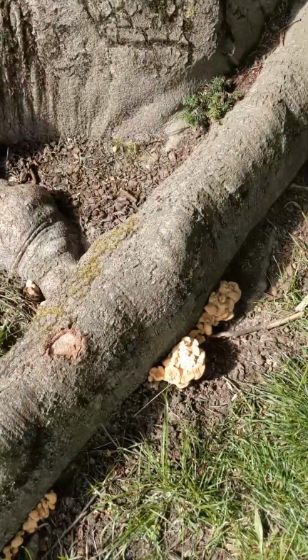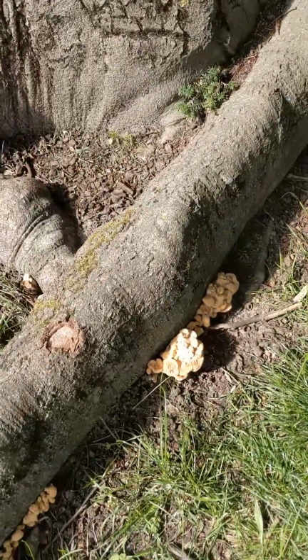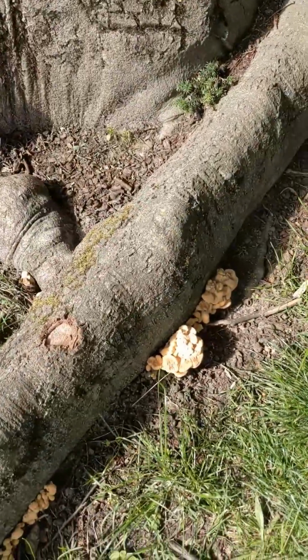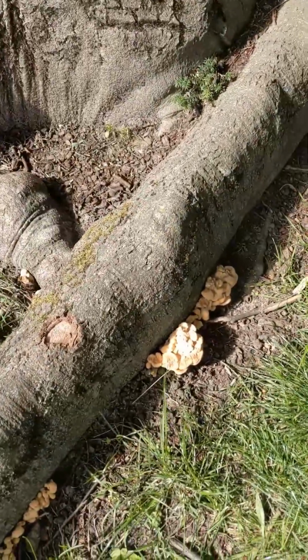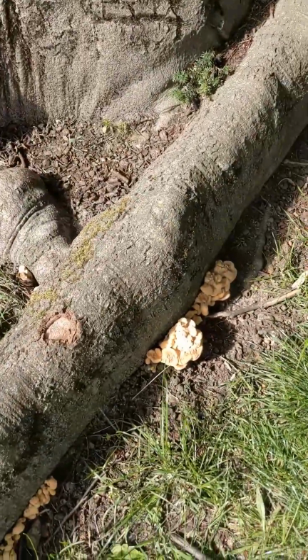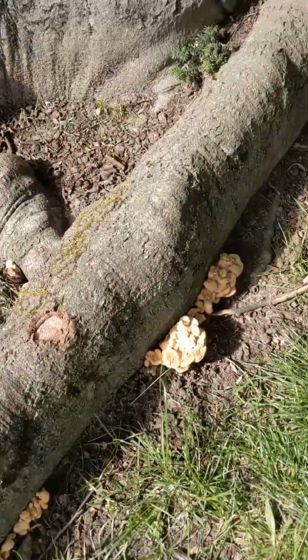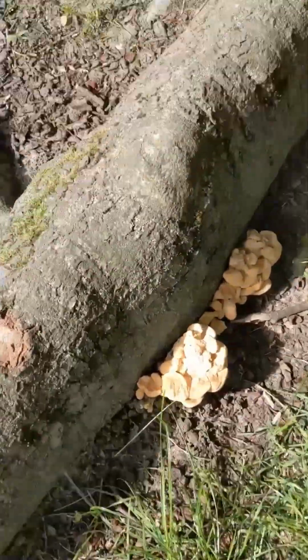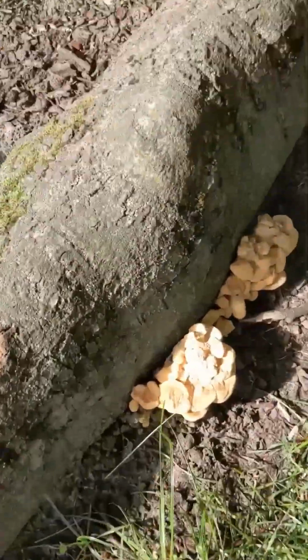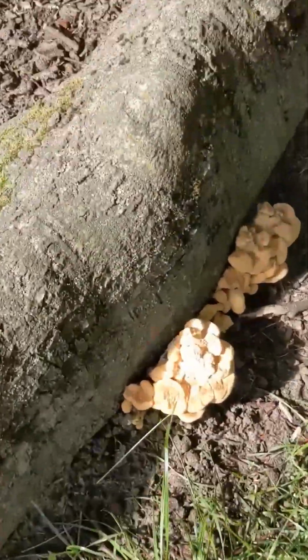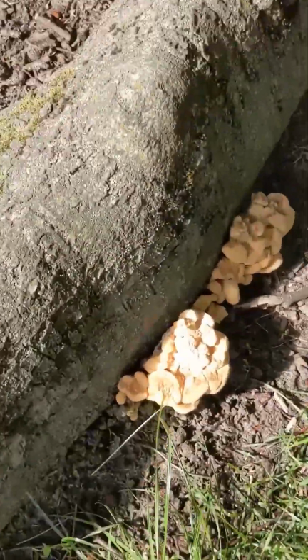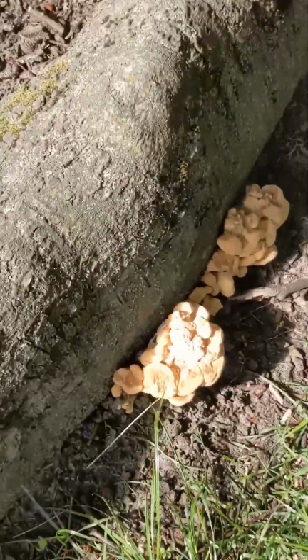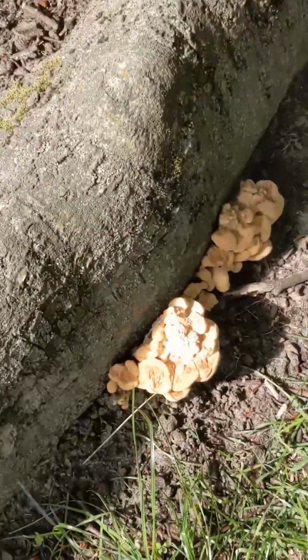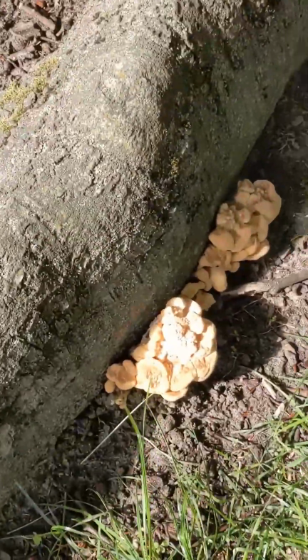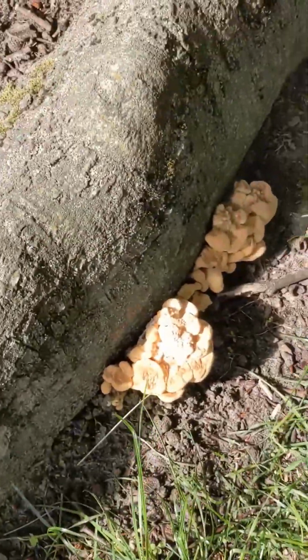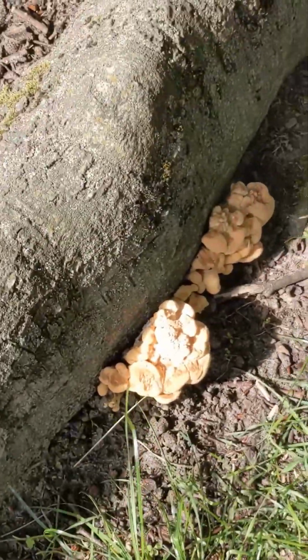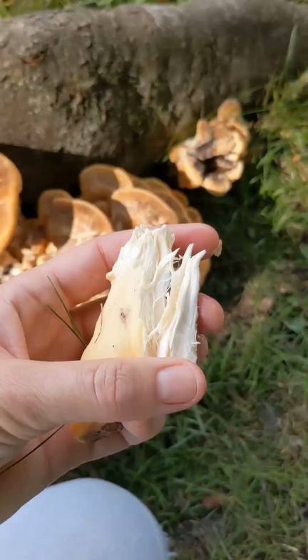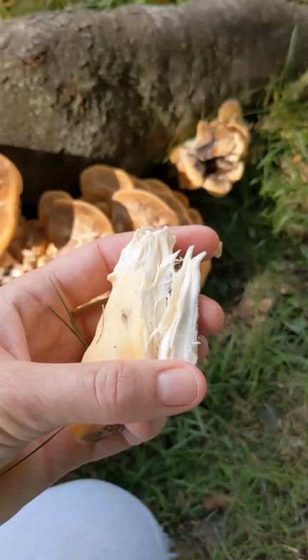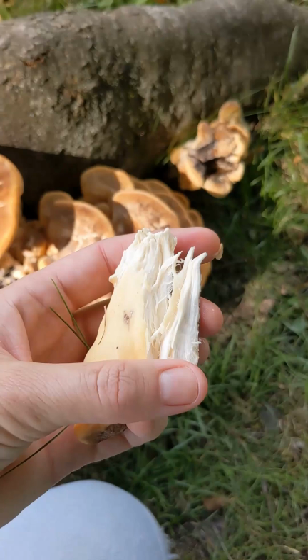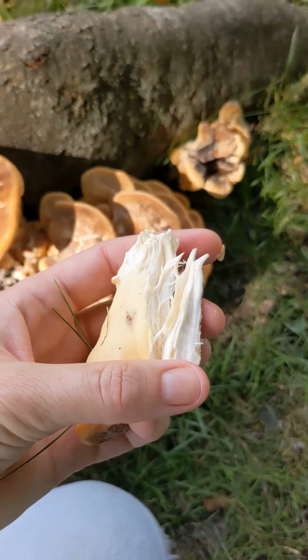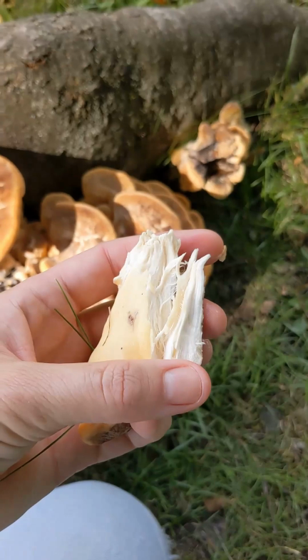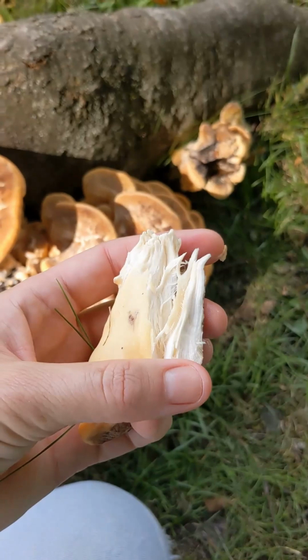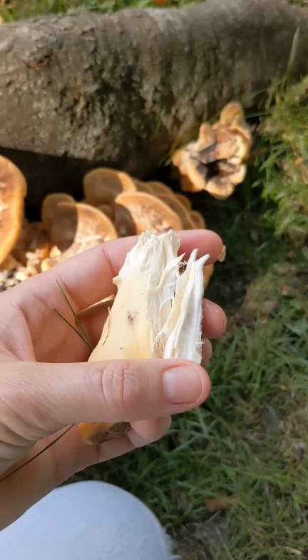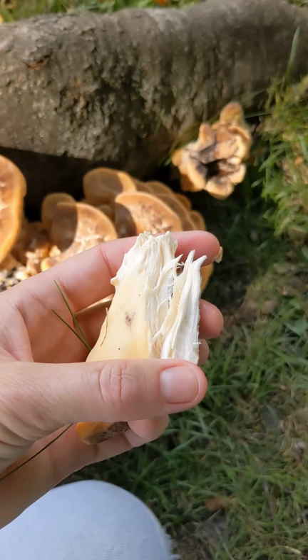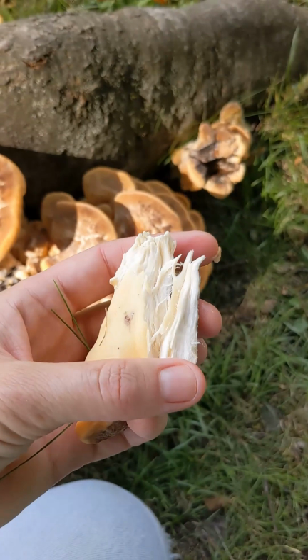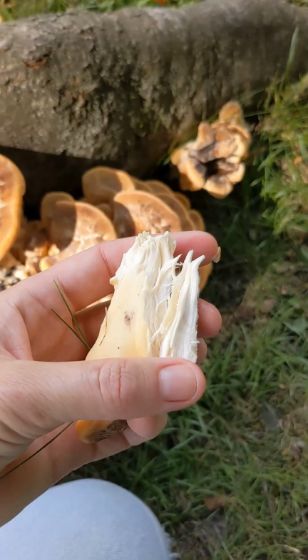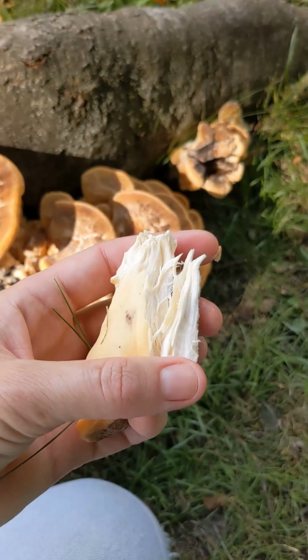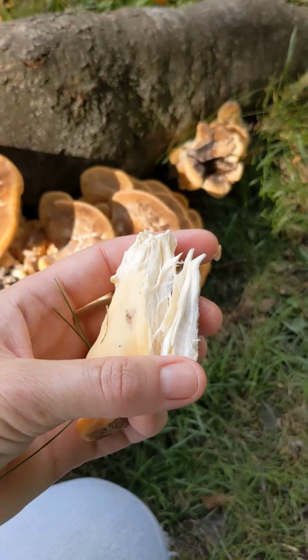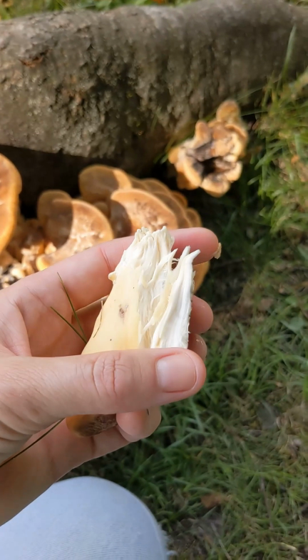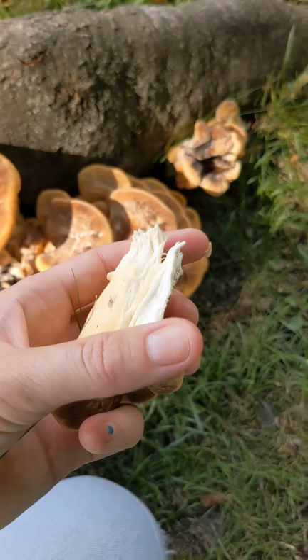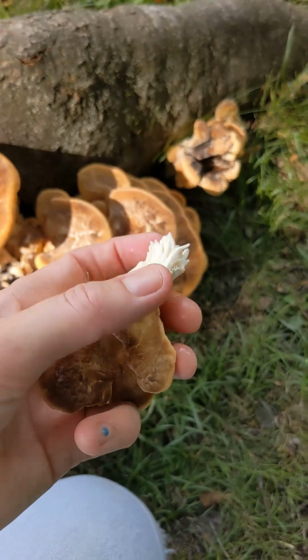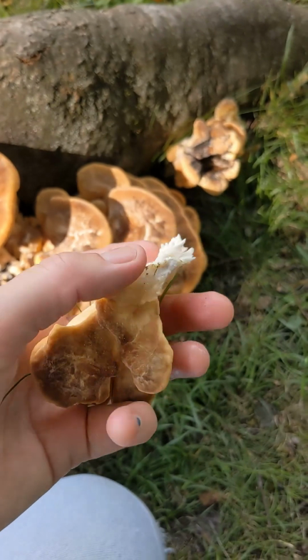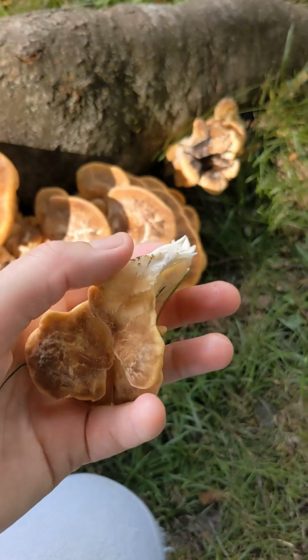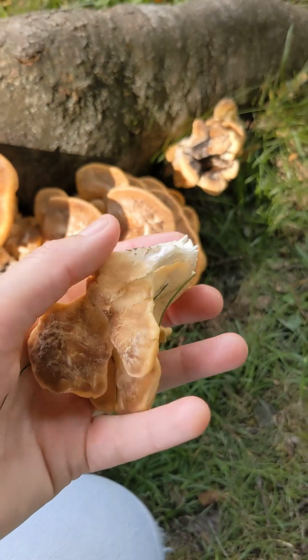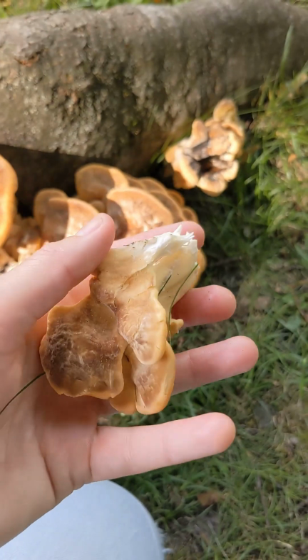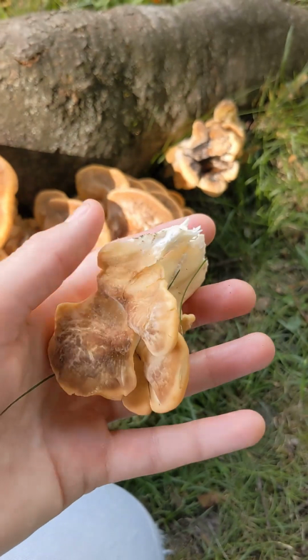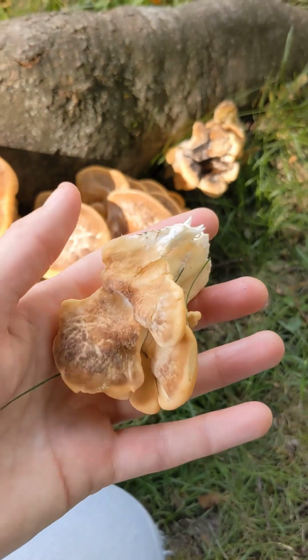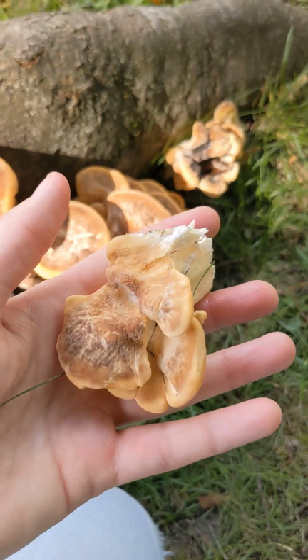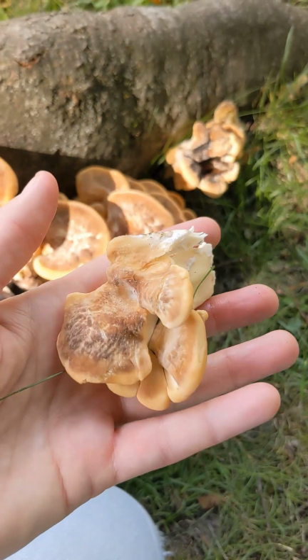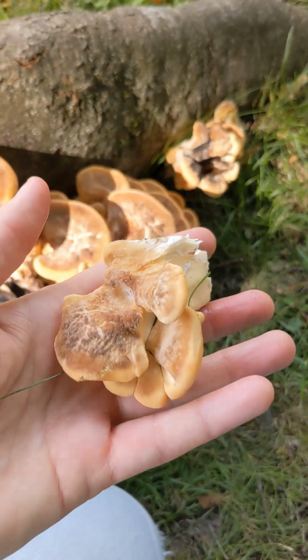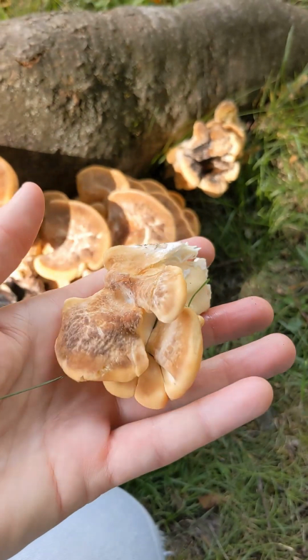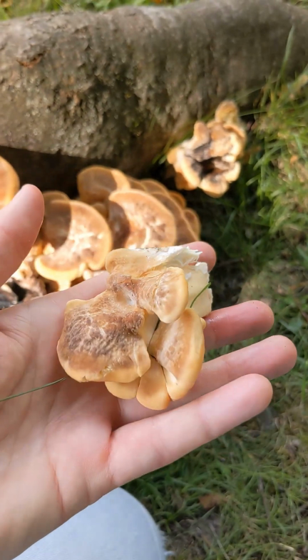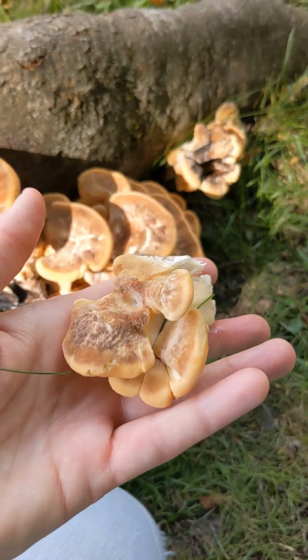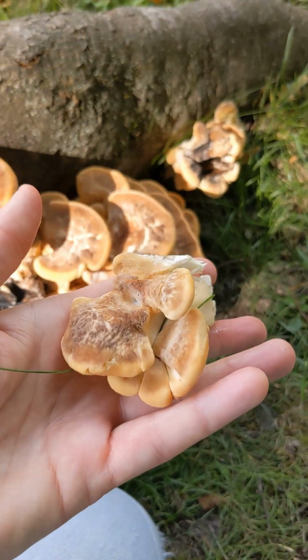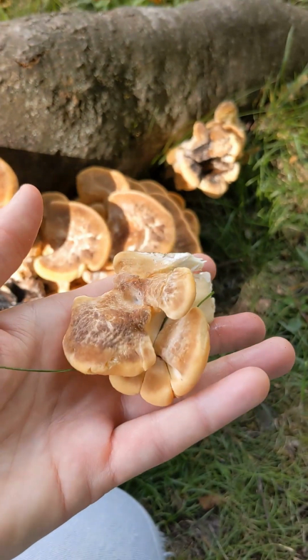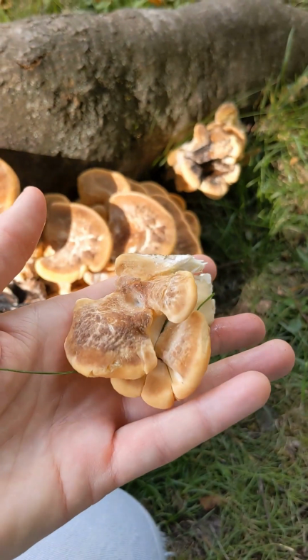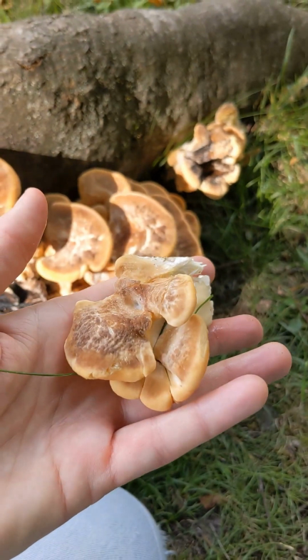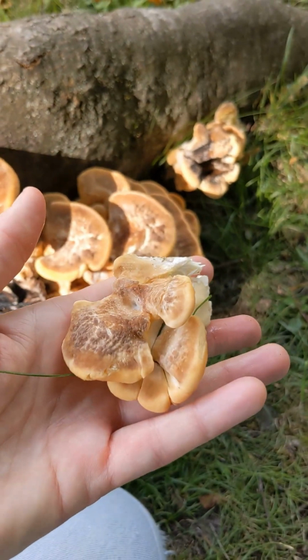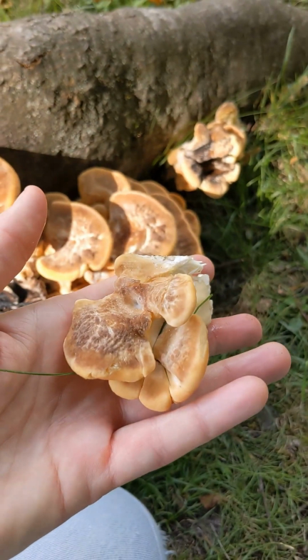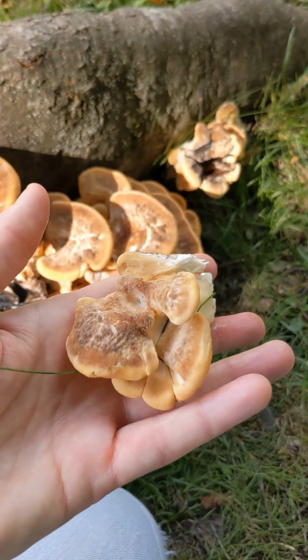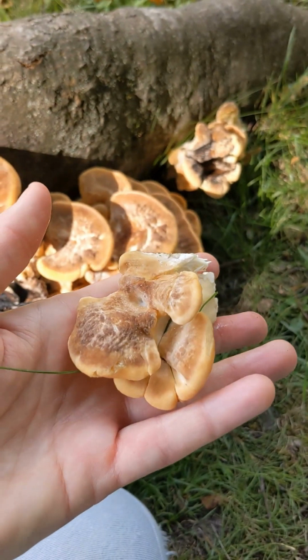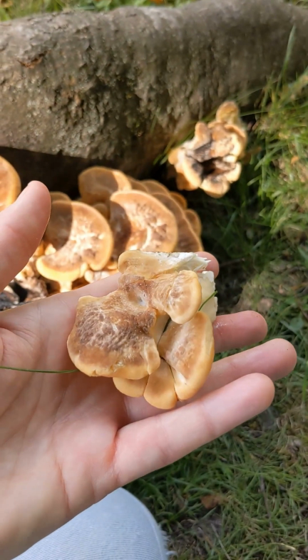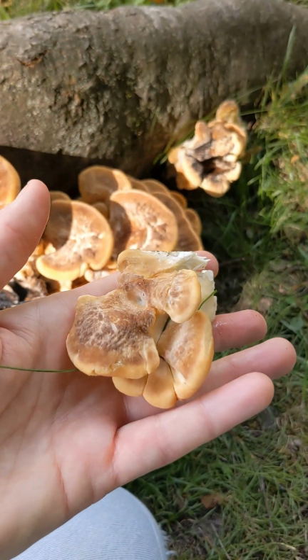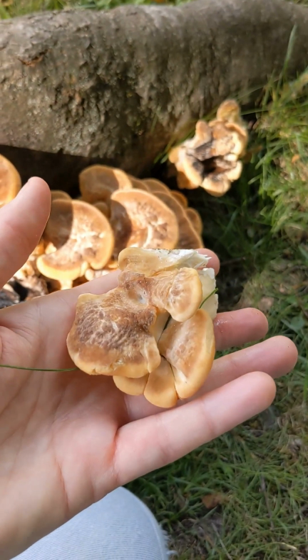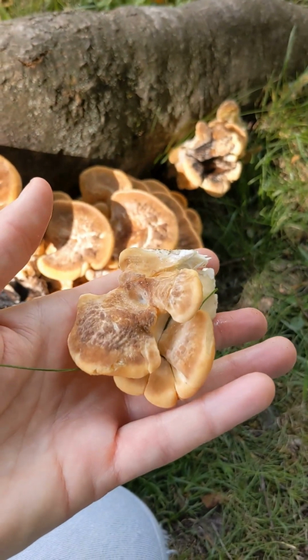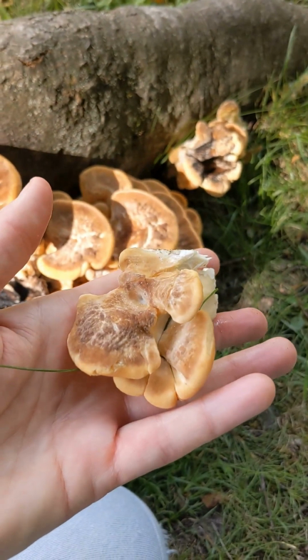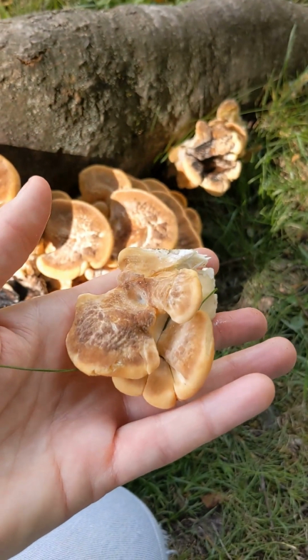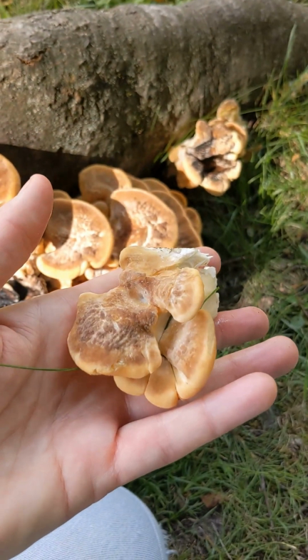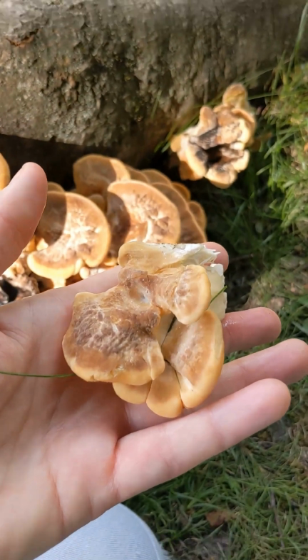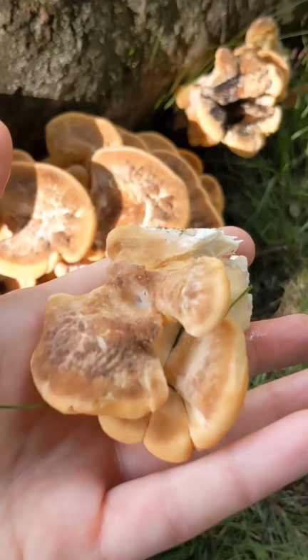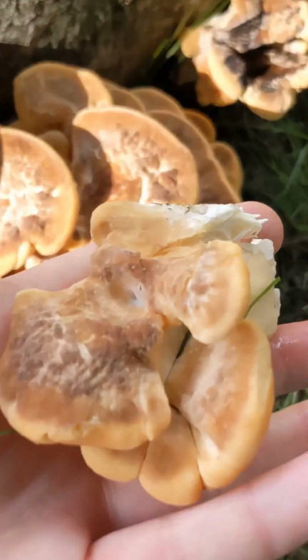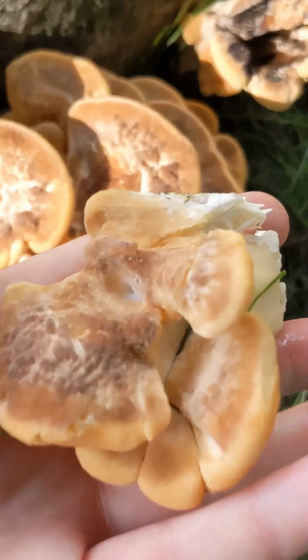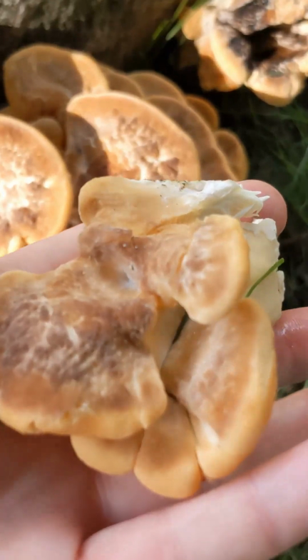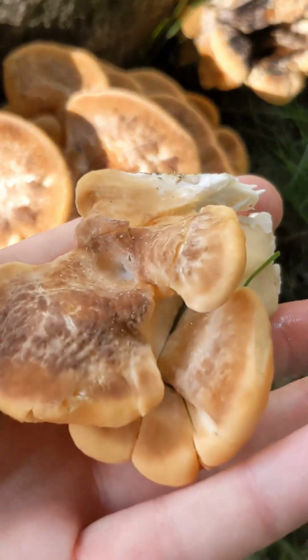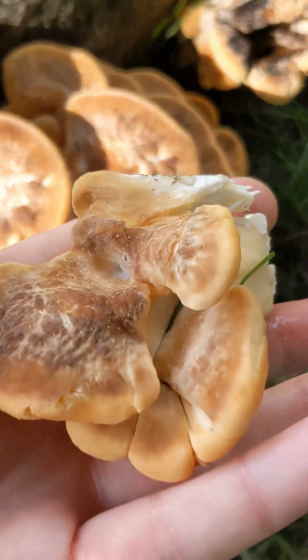But I pan fried it this weekend and the bits that got really crispy tasted just exactly like crispy bacon. So I definitely recommend giving it a try.